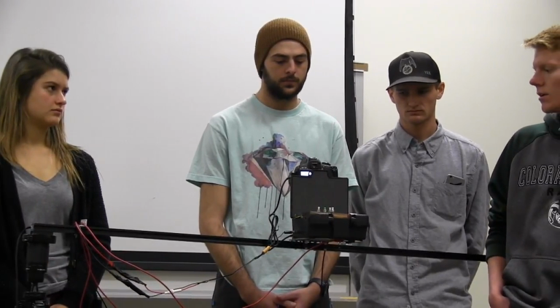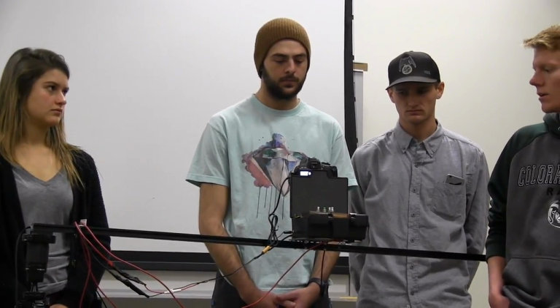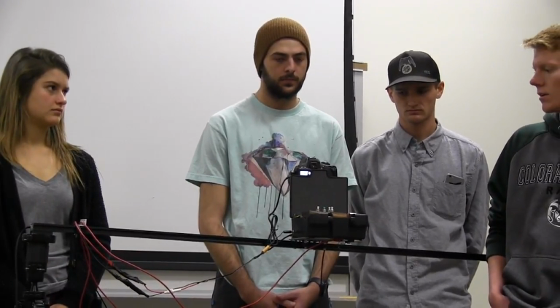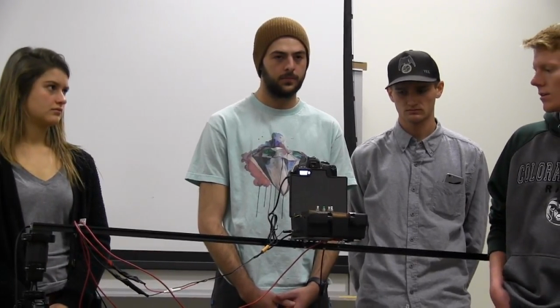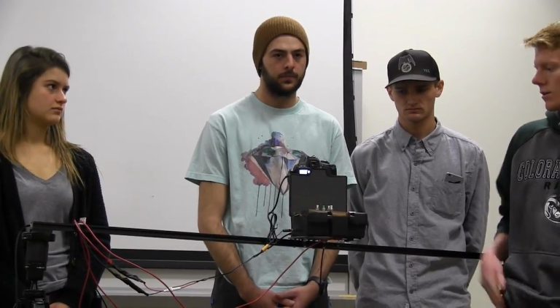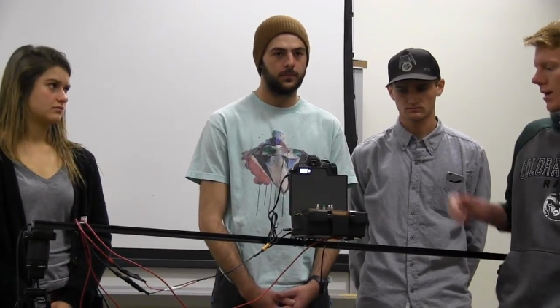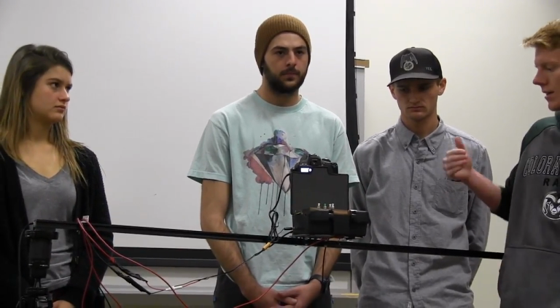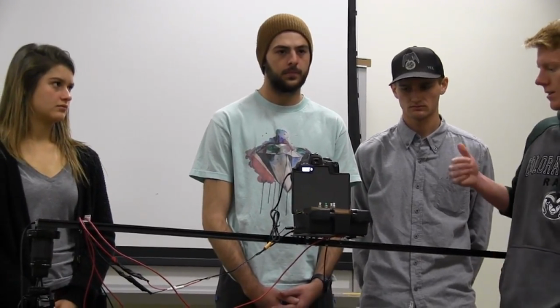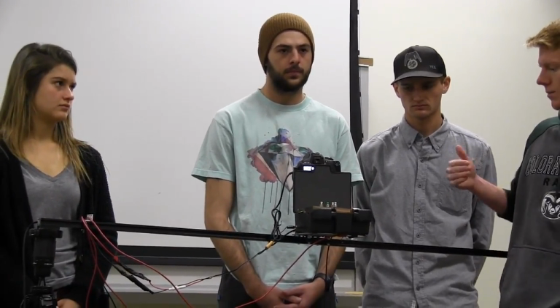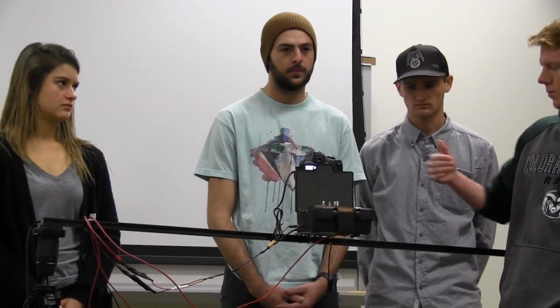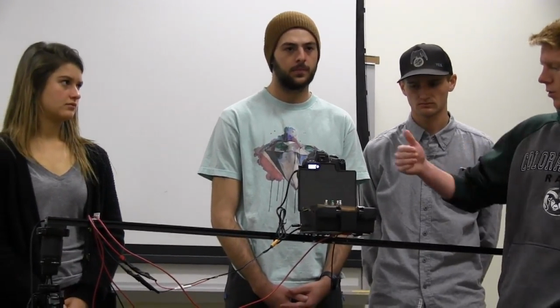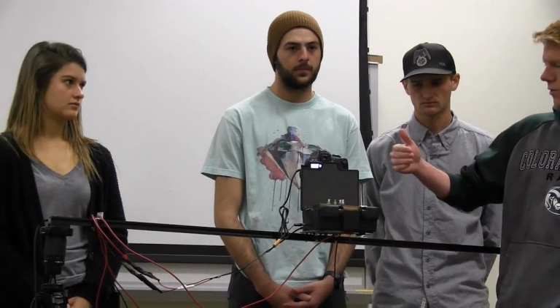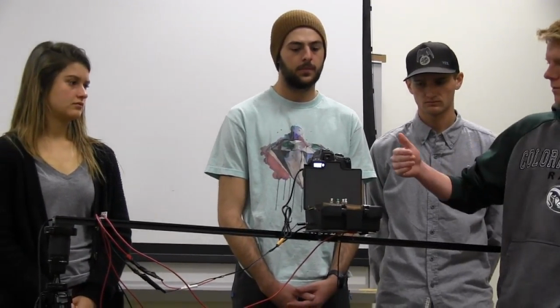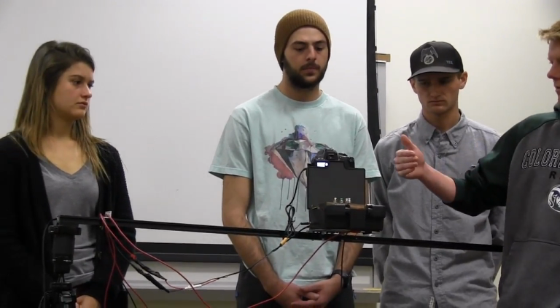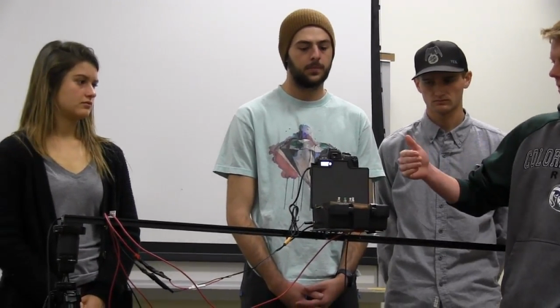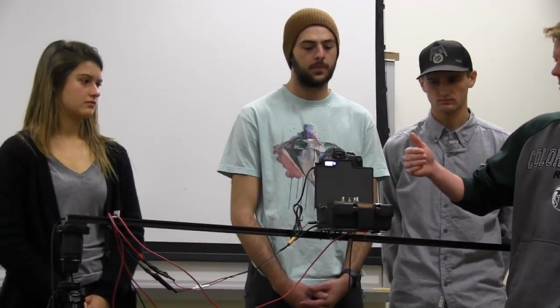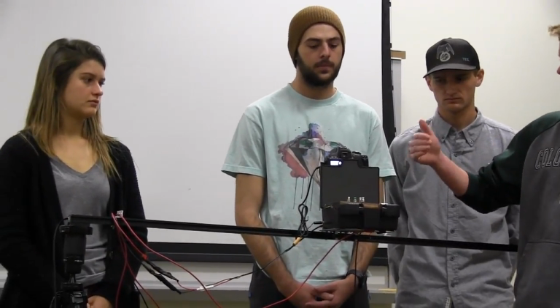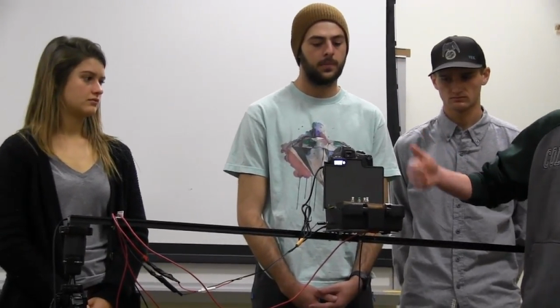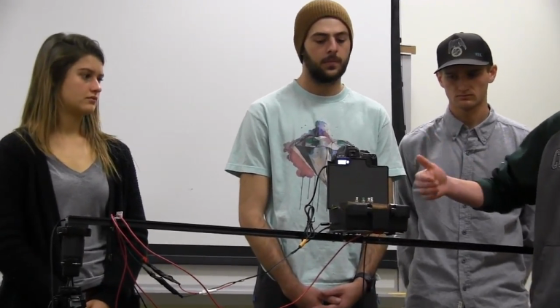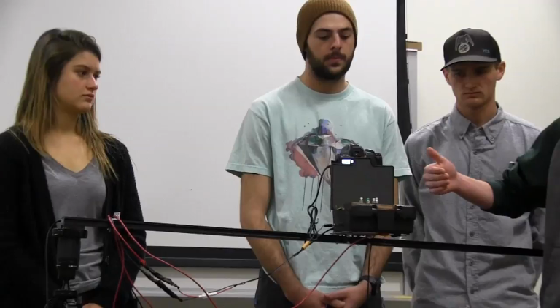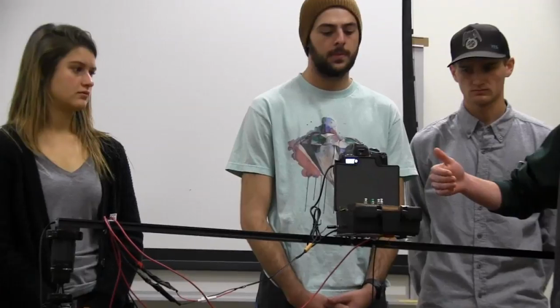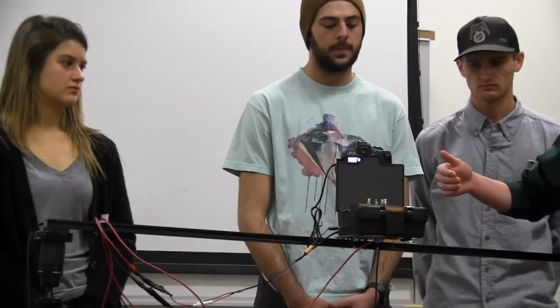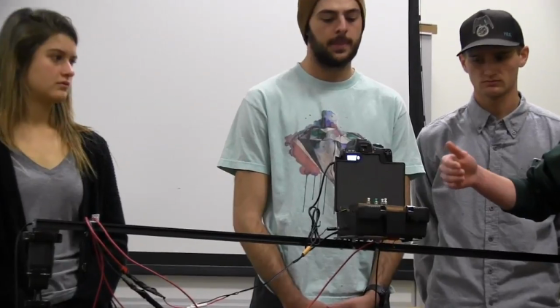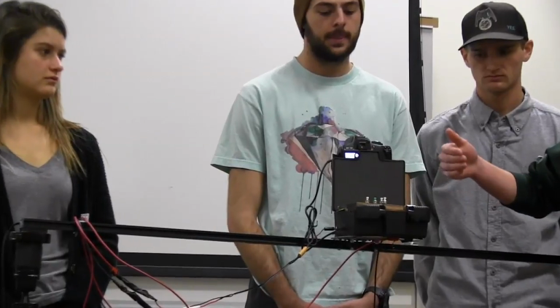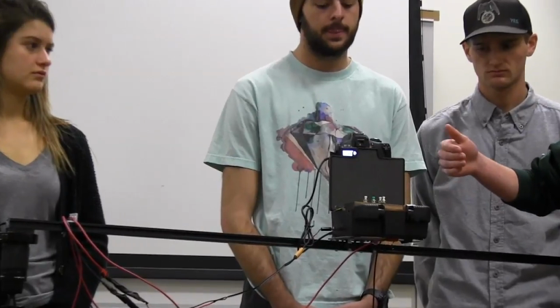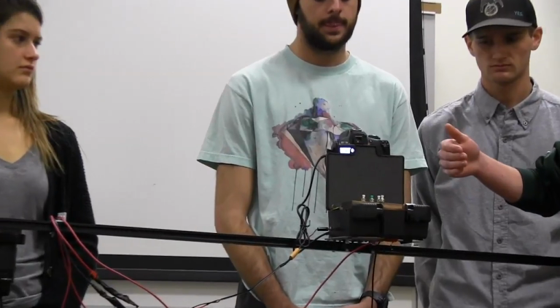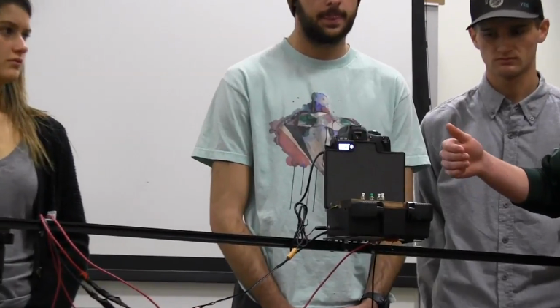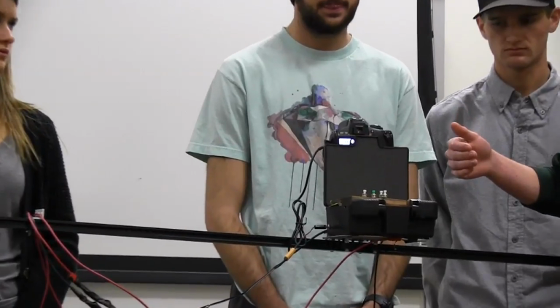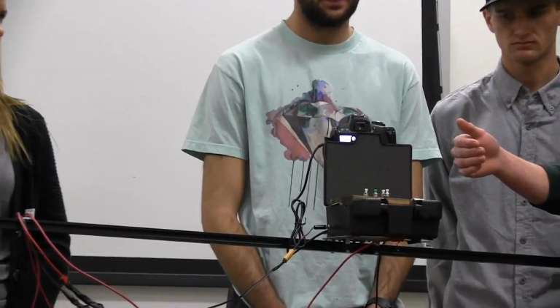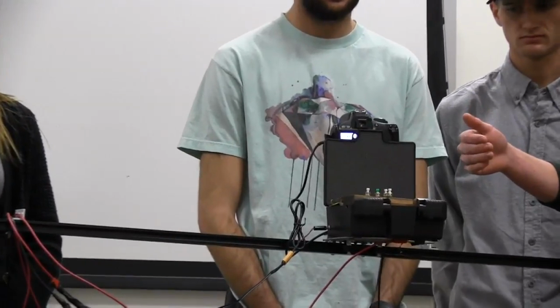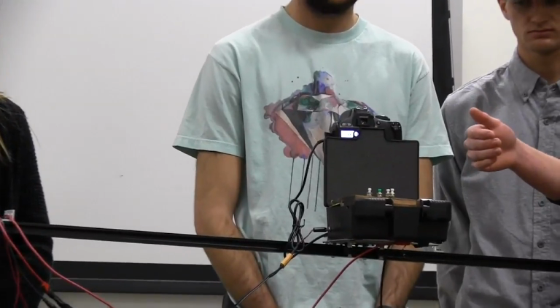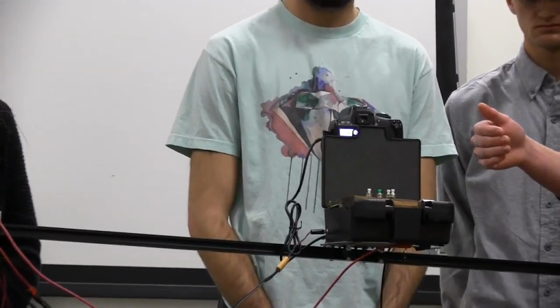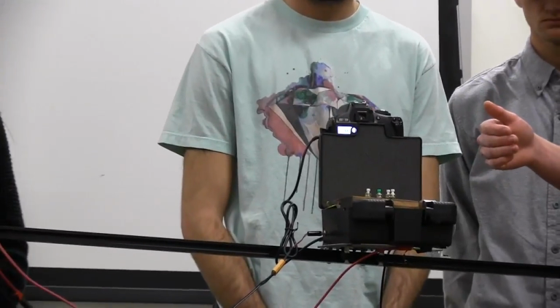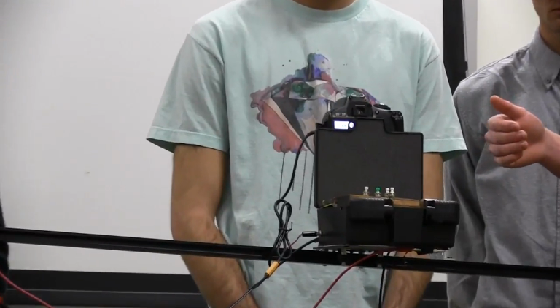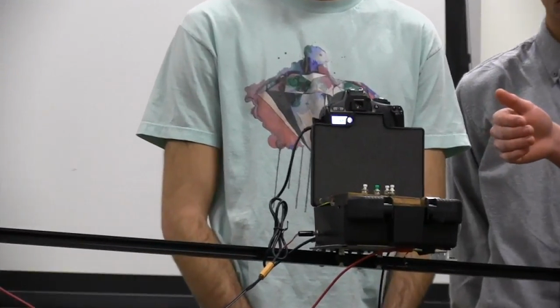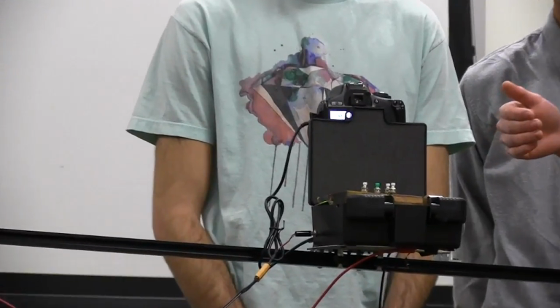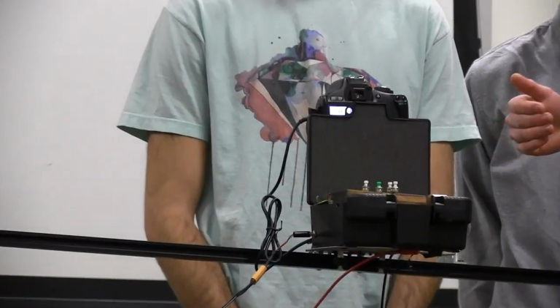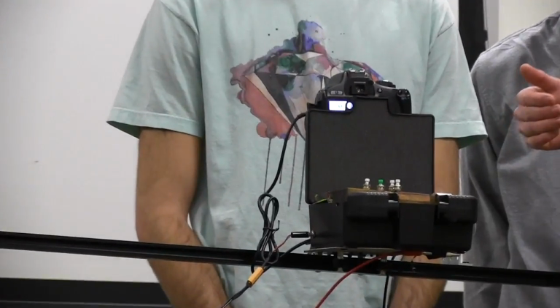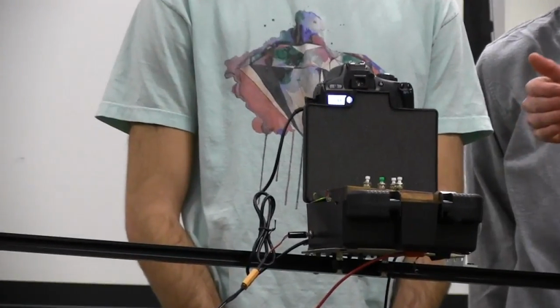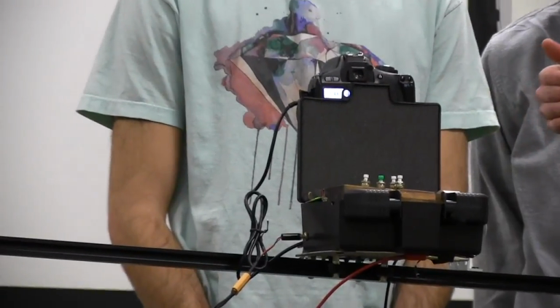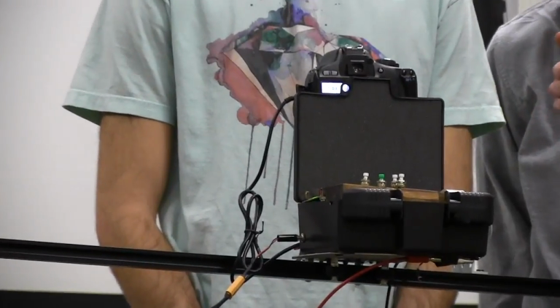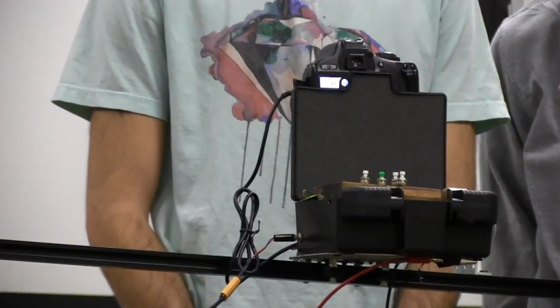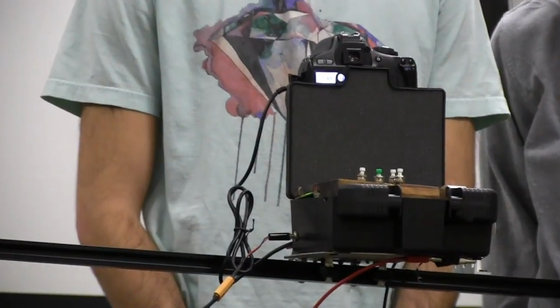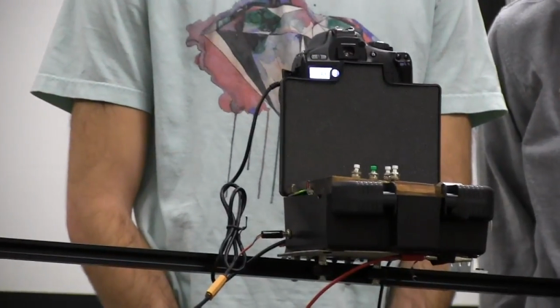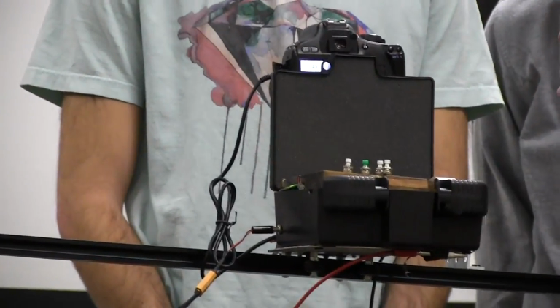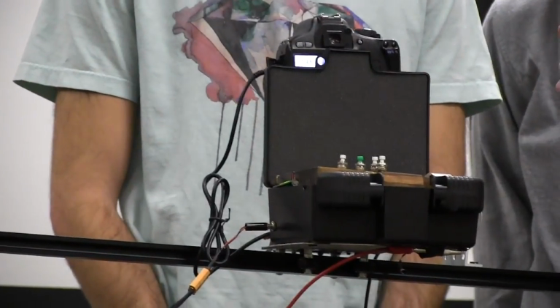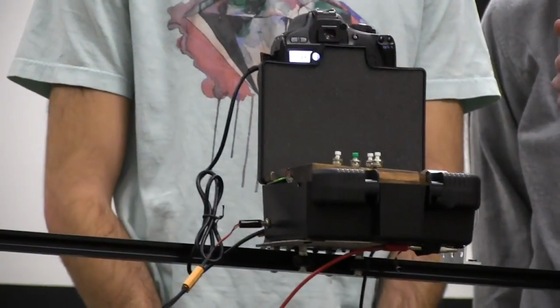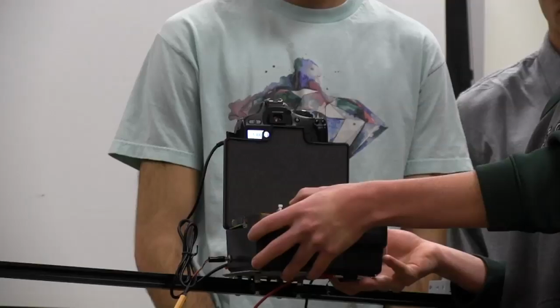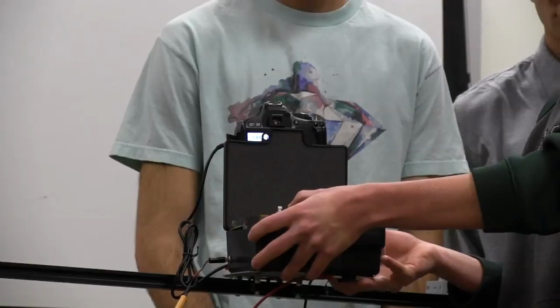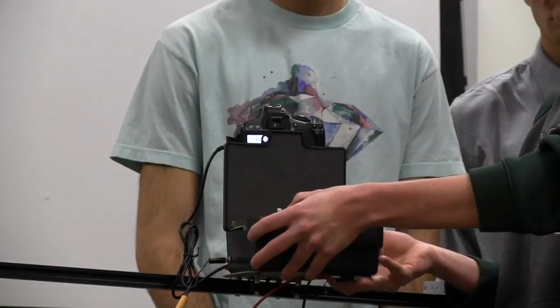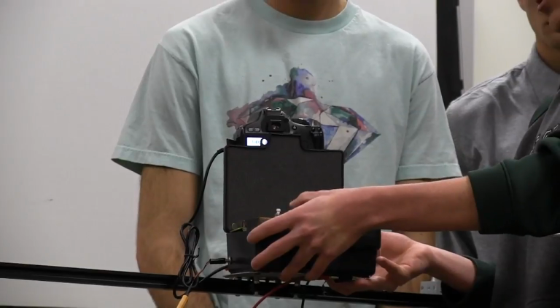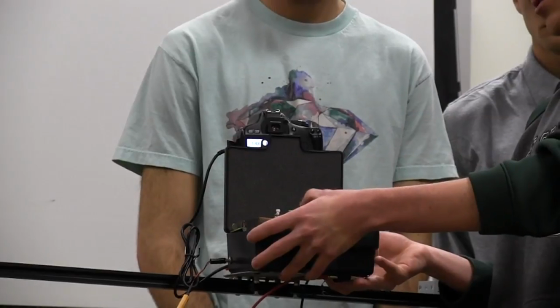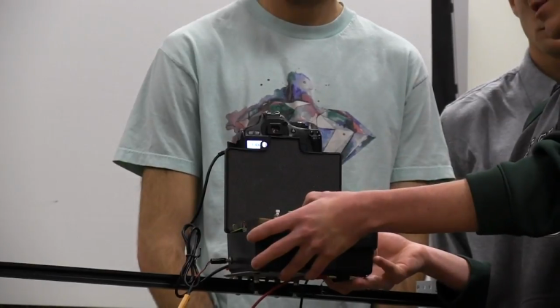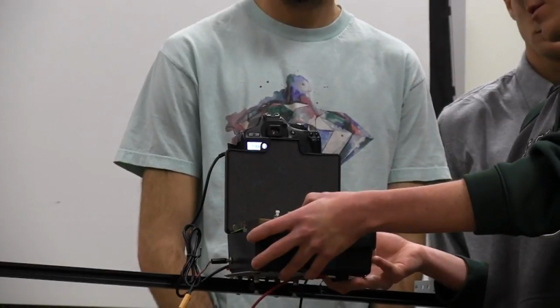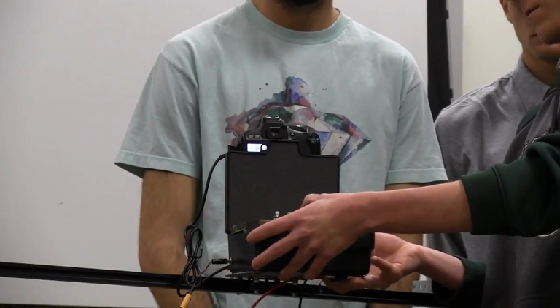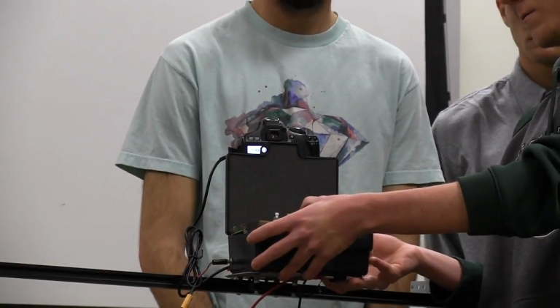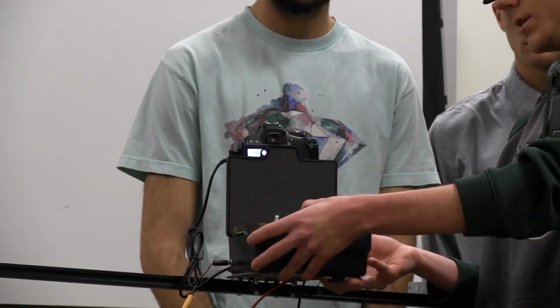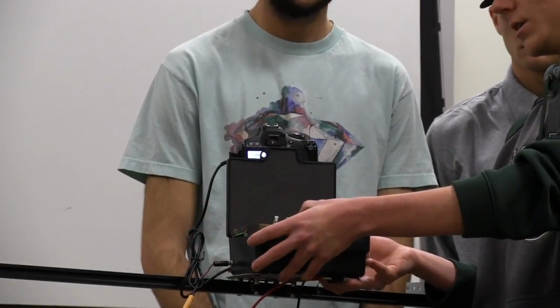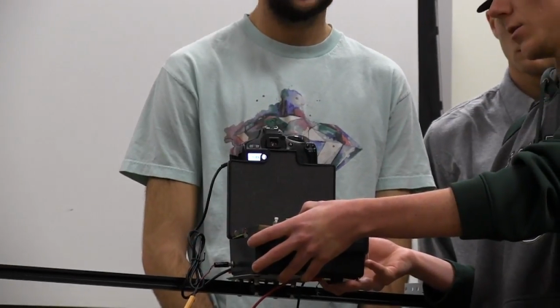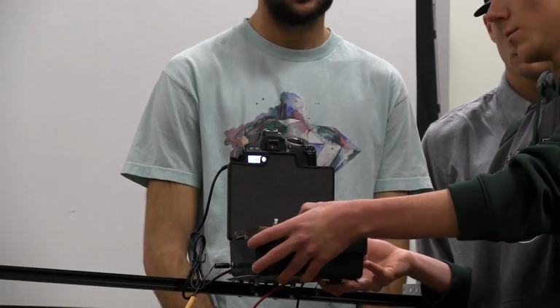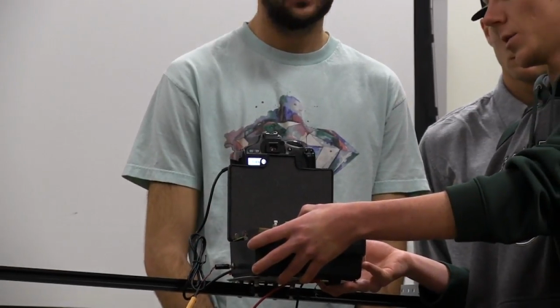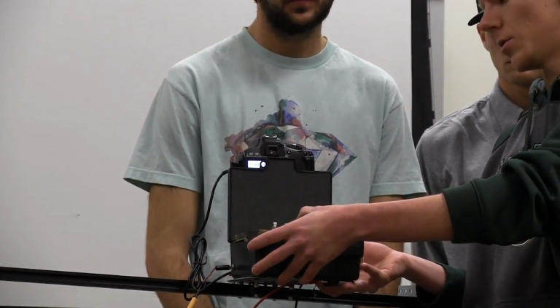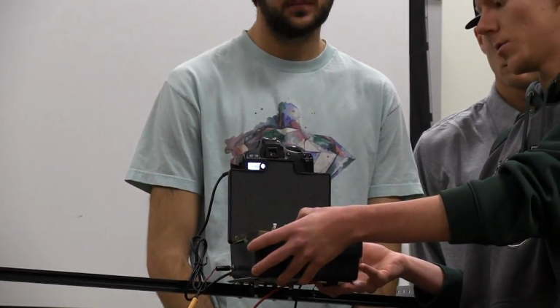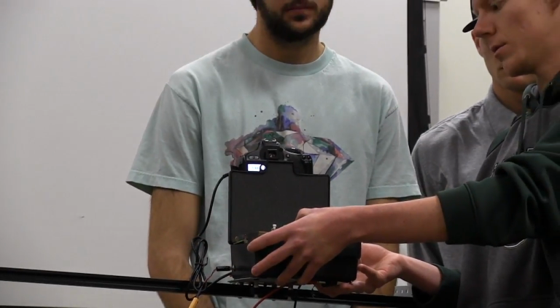As it moves, each time it stops it triggers the camera and takes a picture. To demonstrate our video mode: